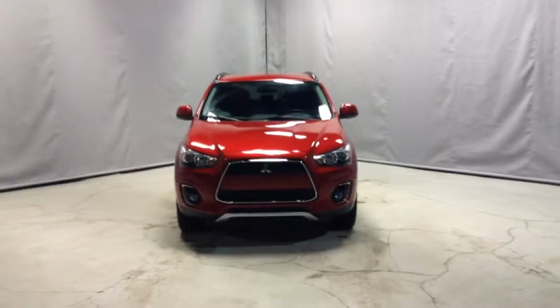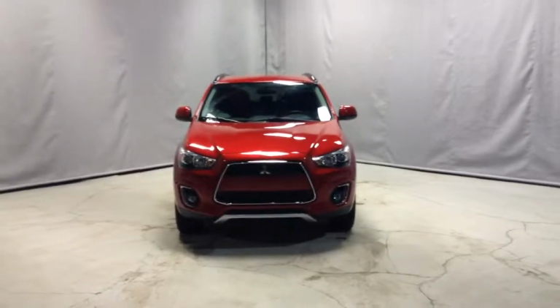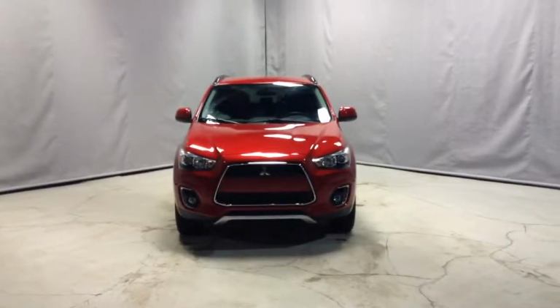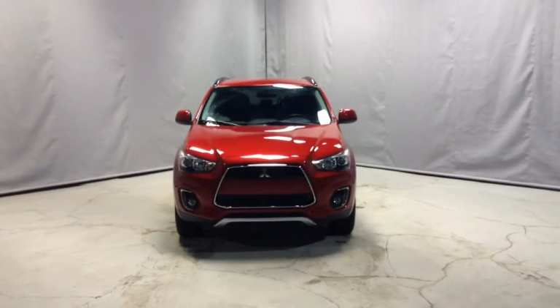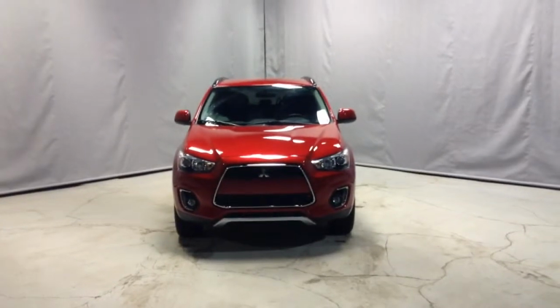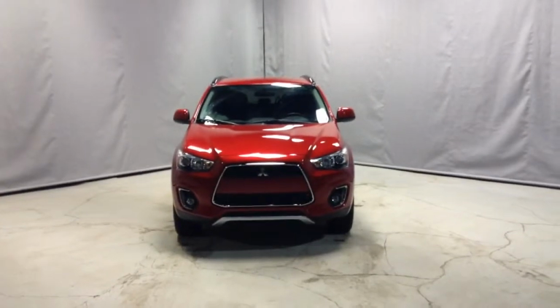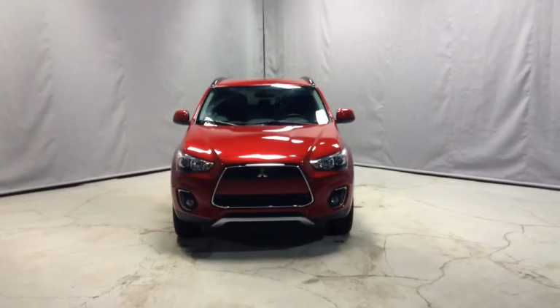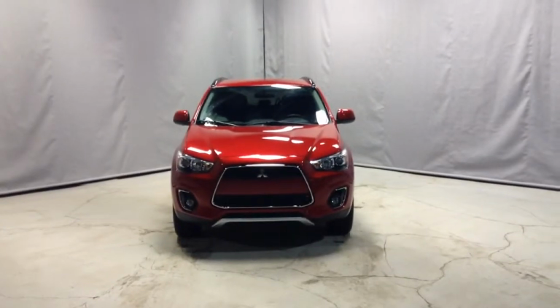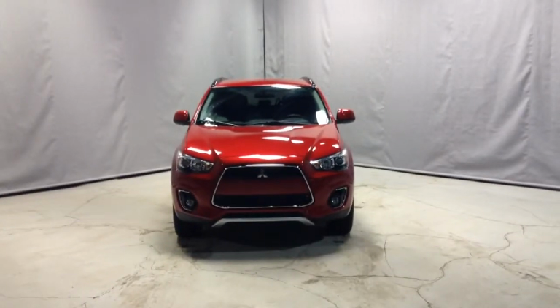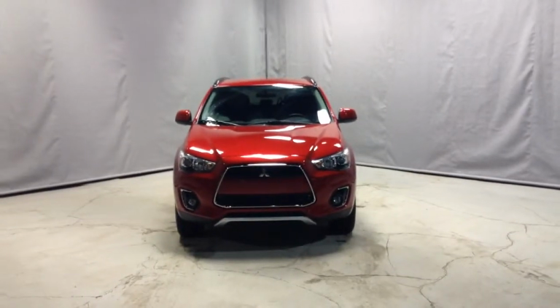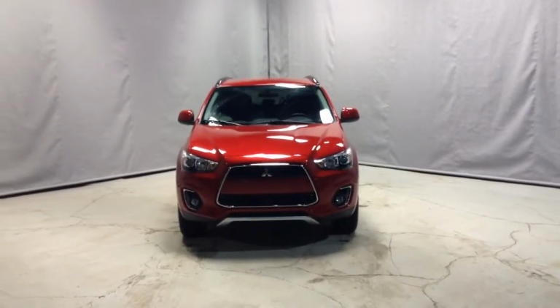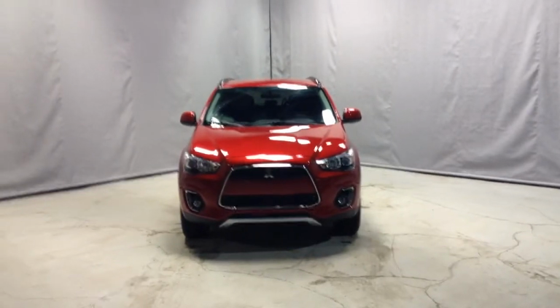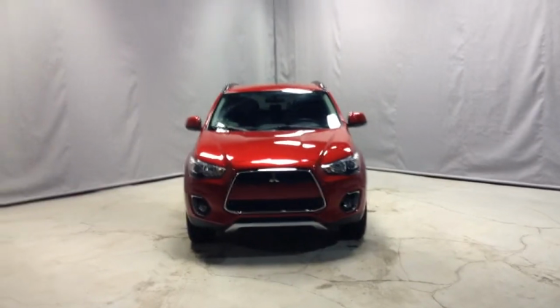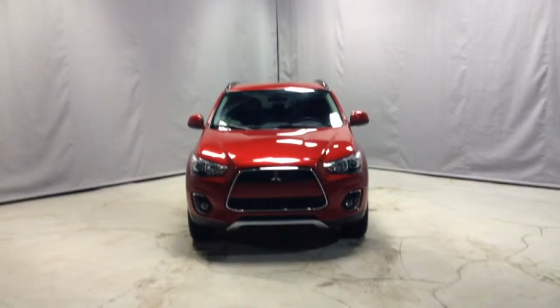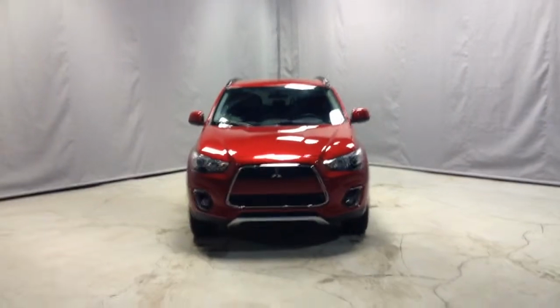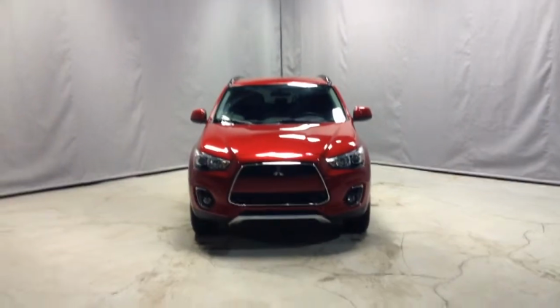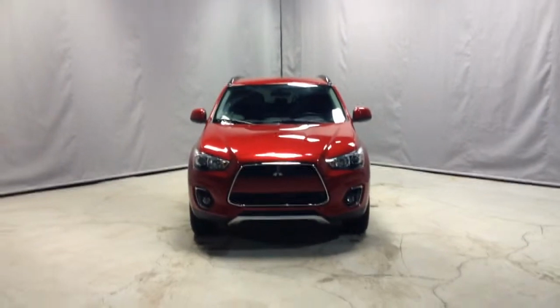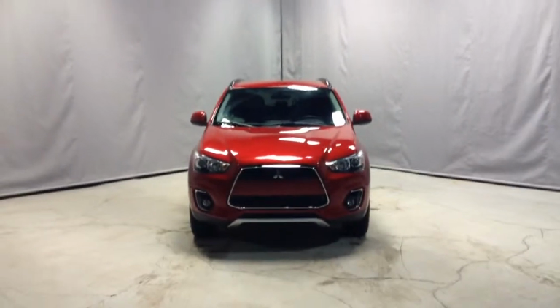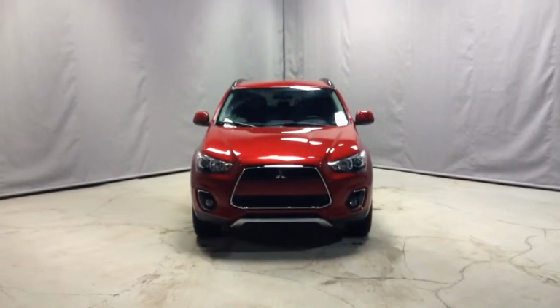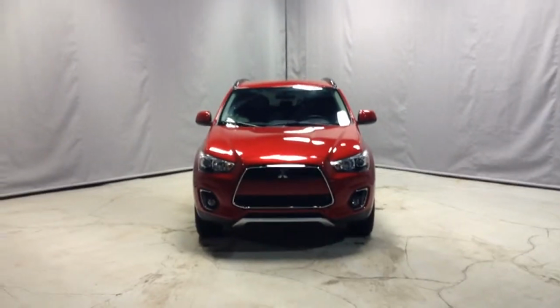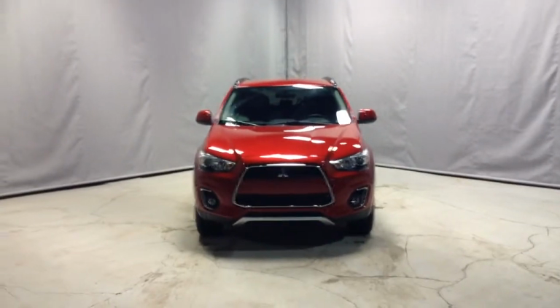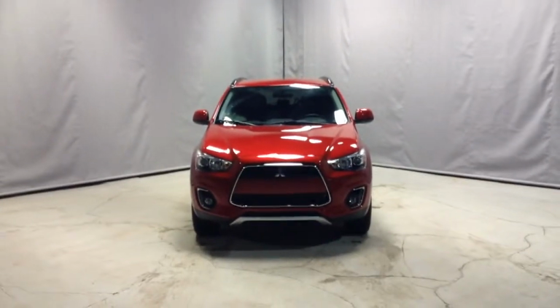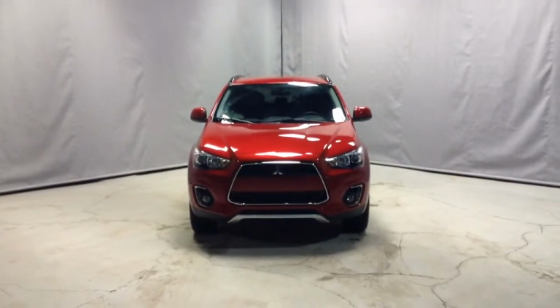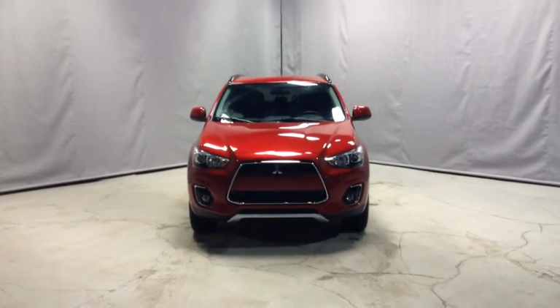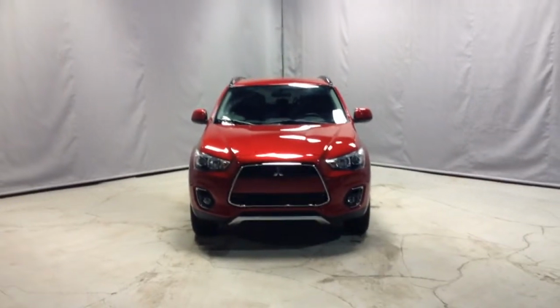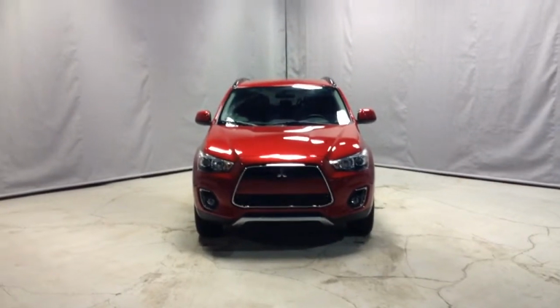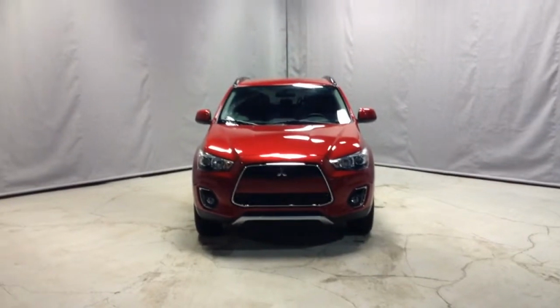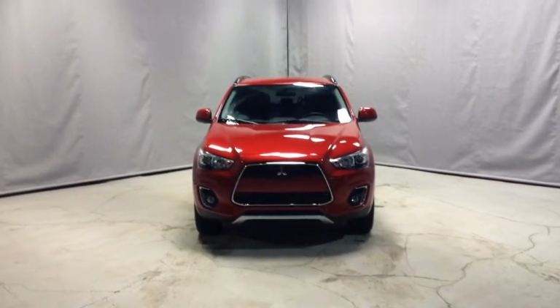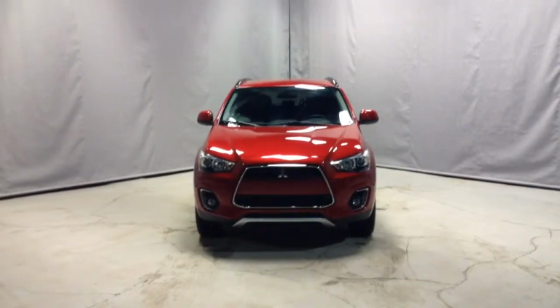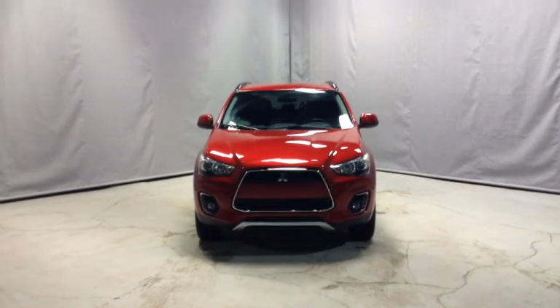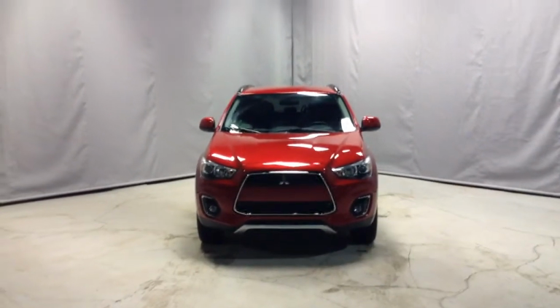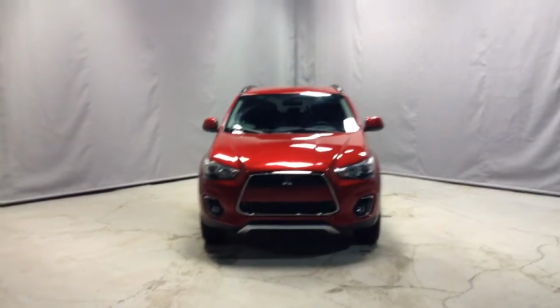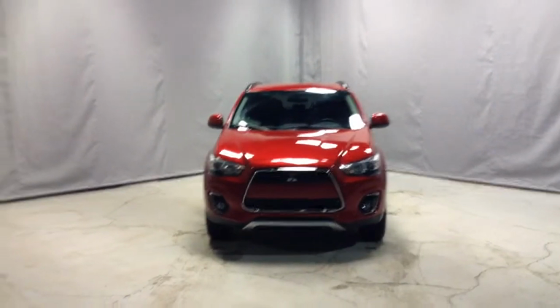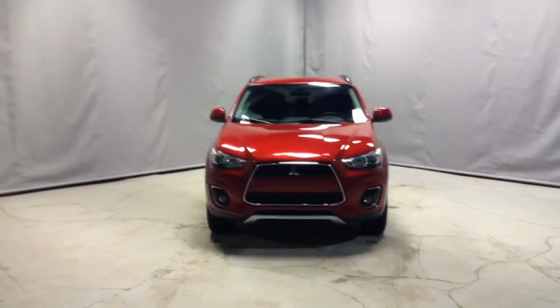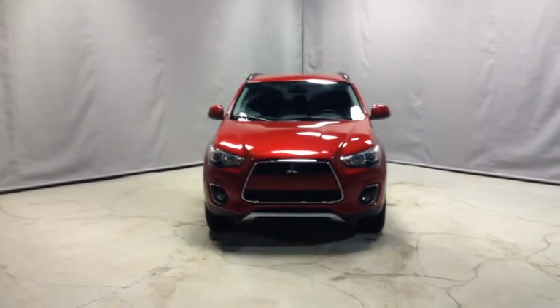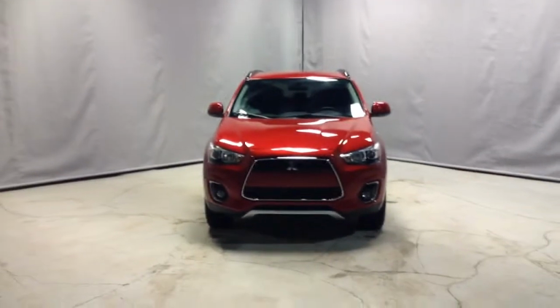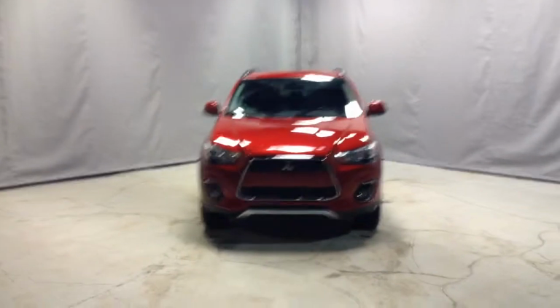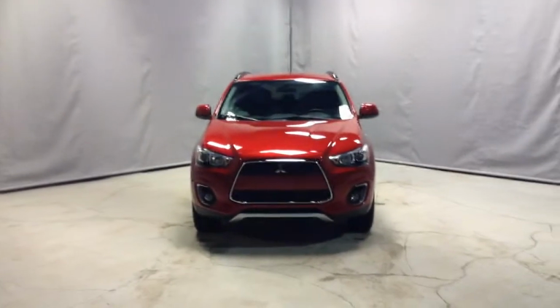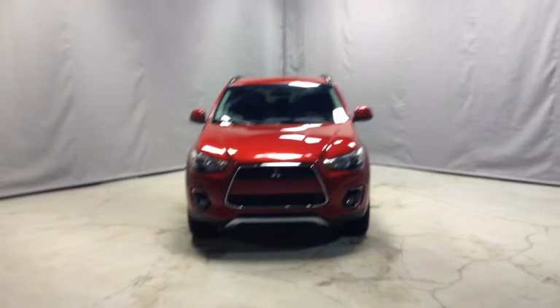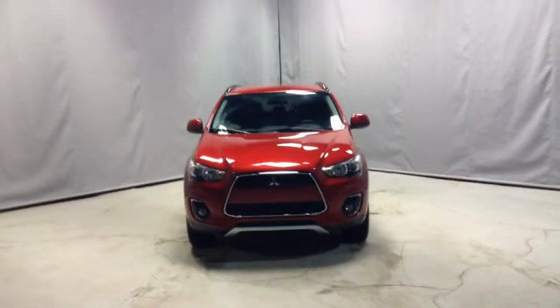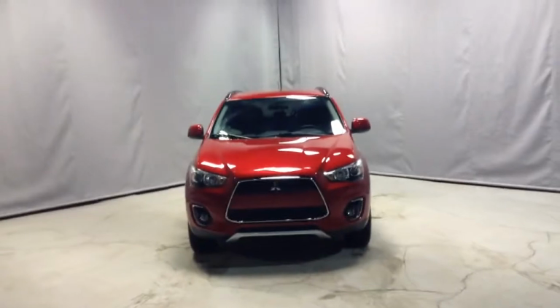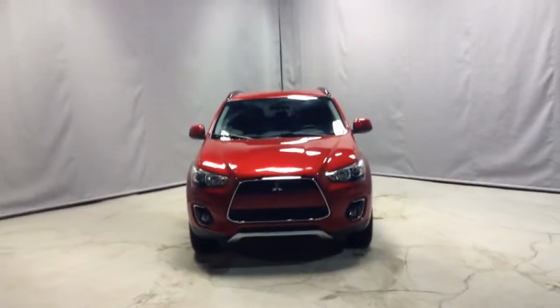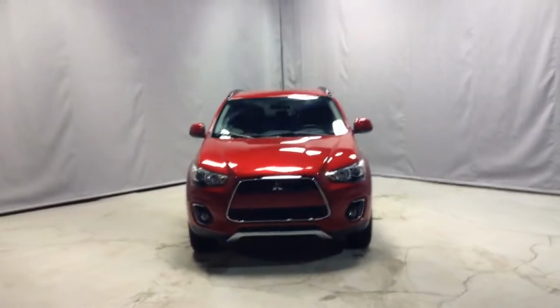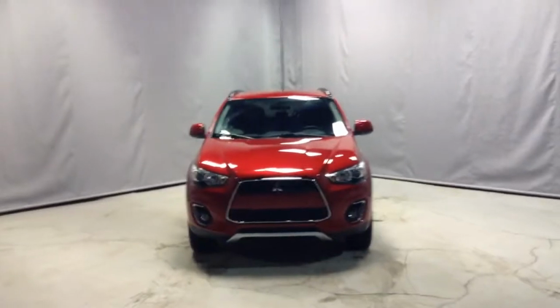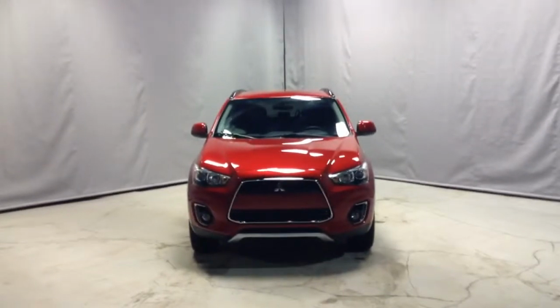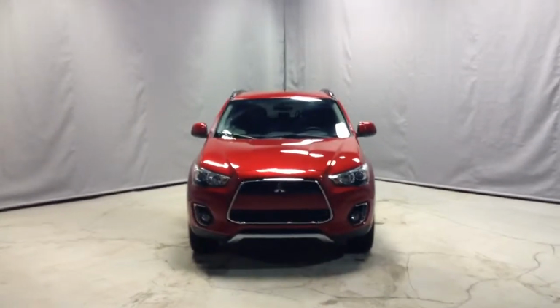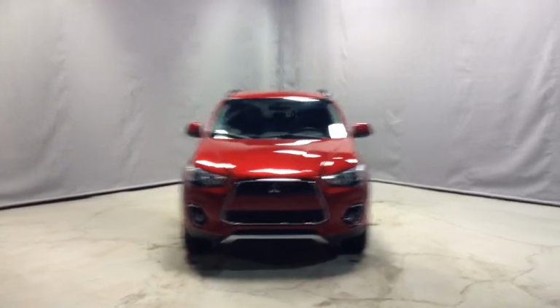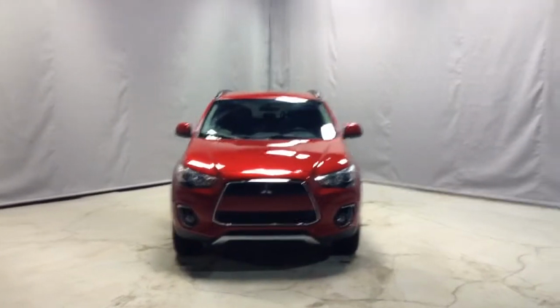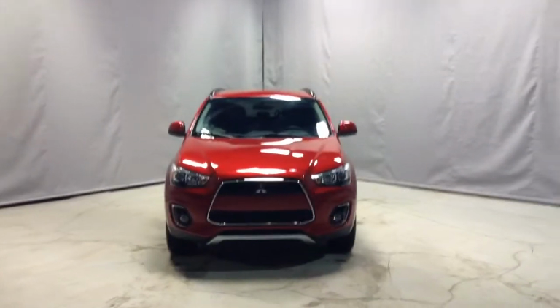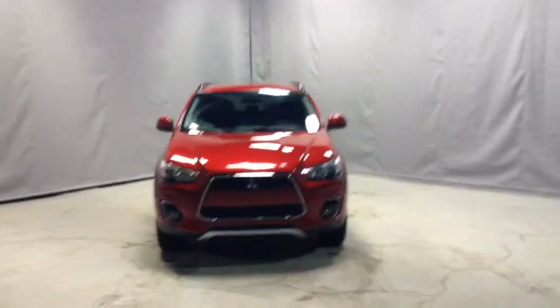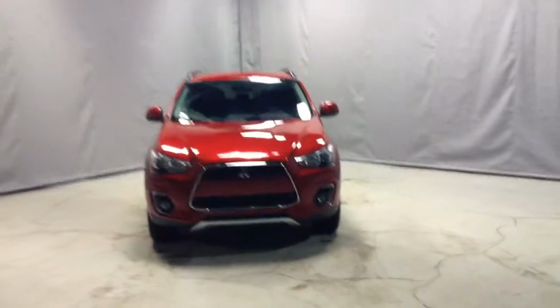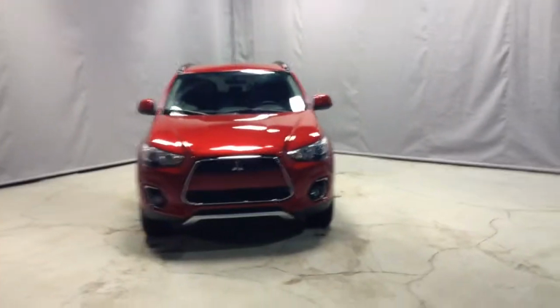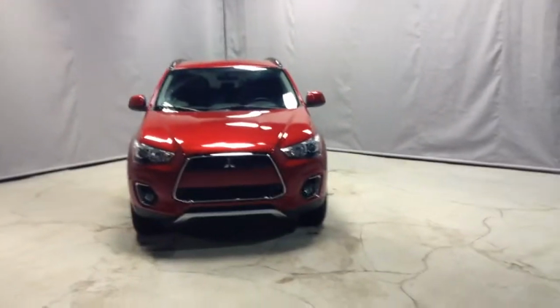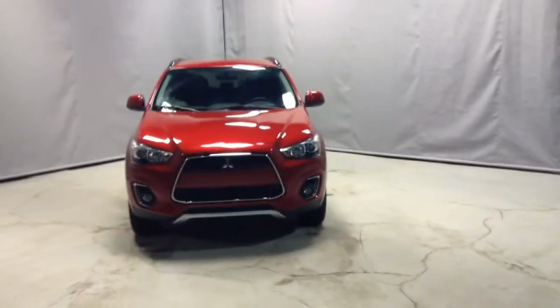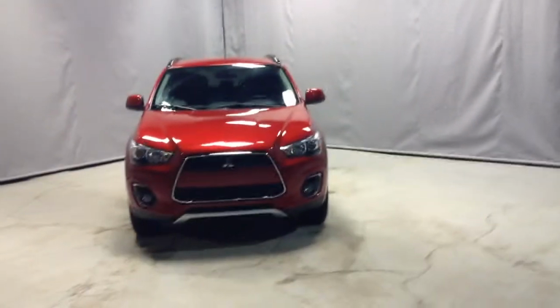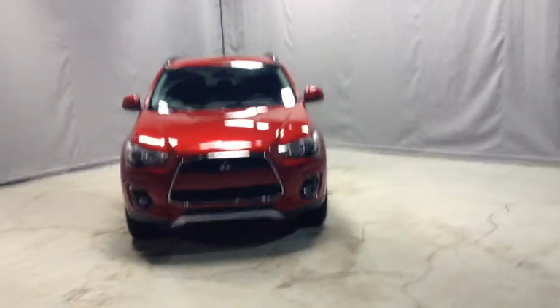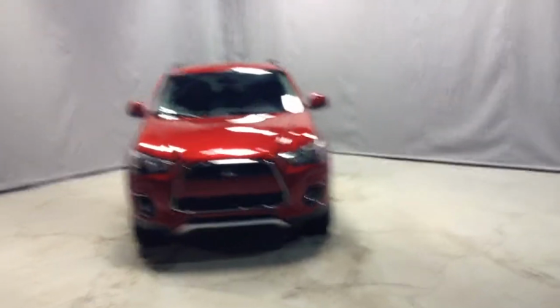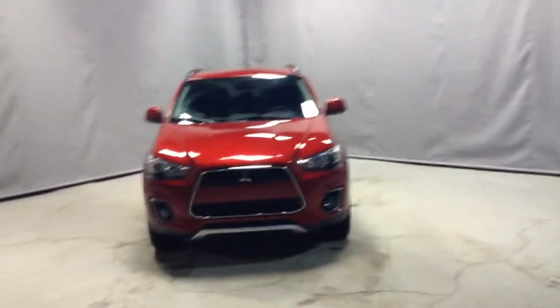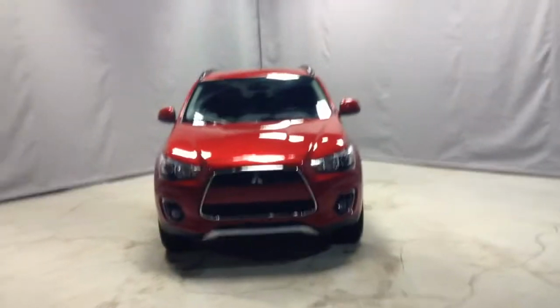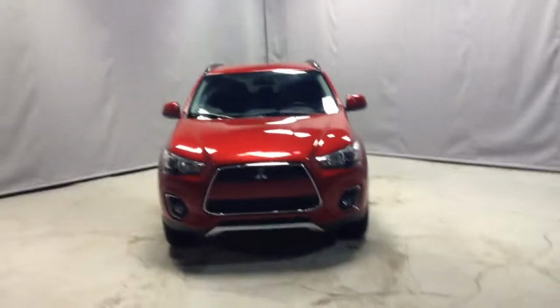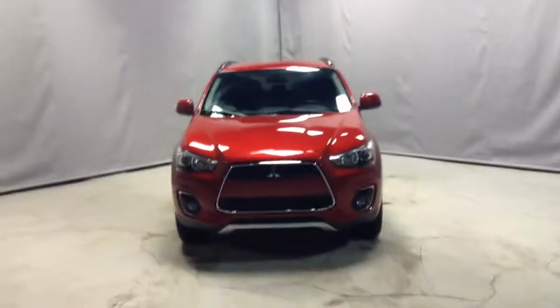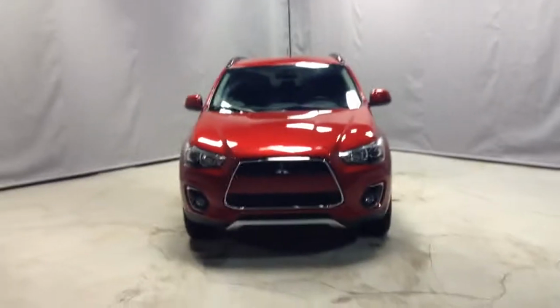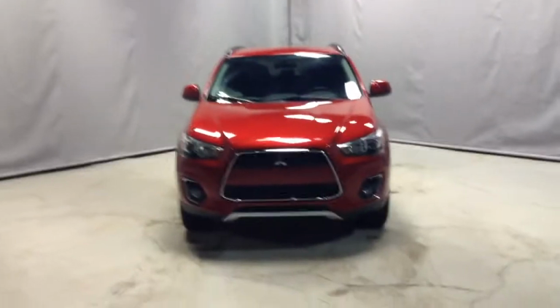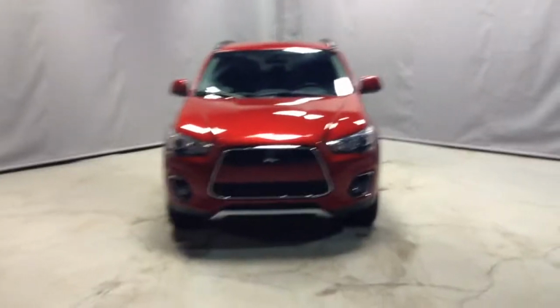Hey Tin, it's Damien from Northside Mitsubishi. I have the 2015 RVR SE all-wheel control Limited package in front of me.